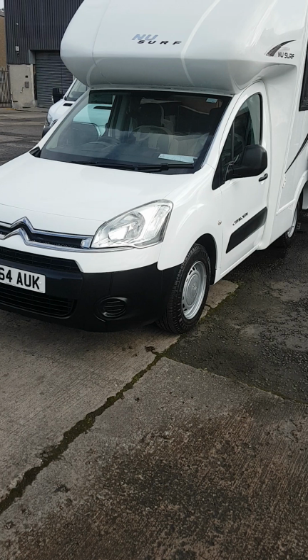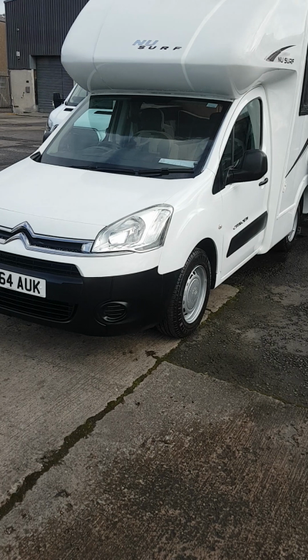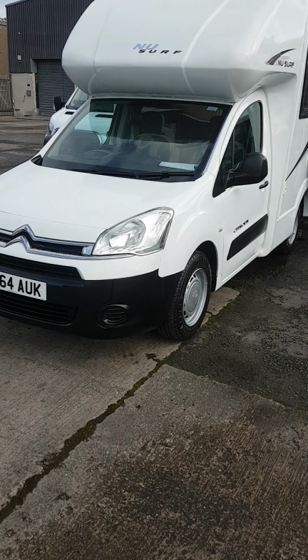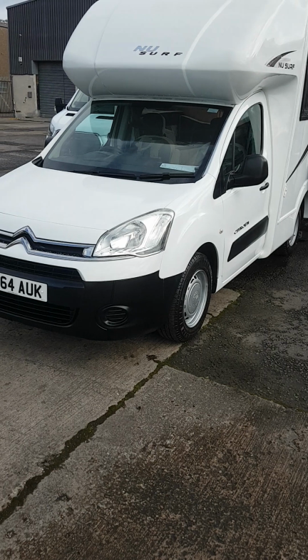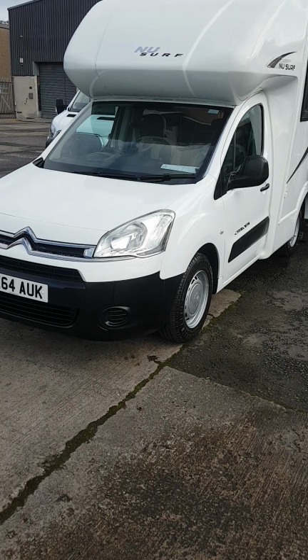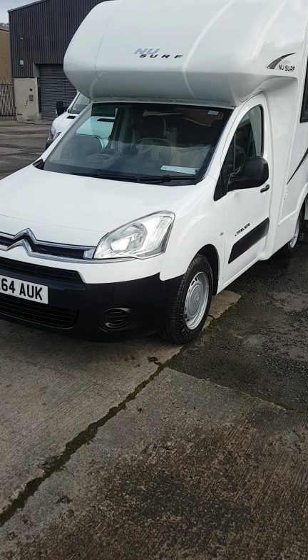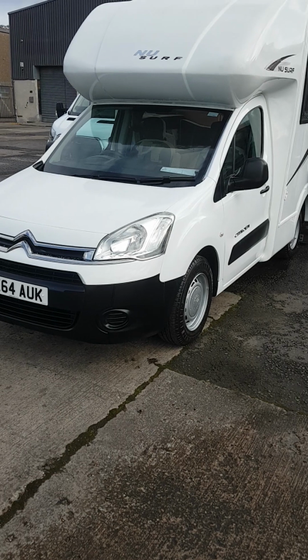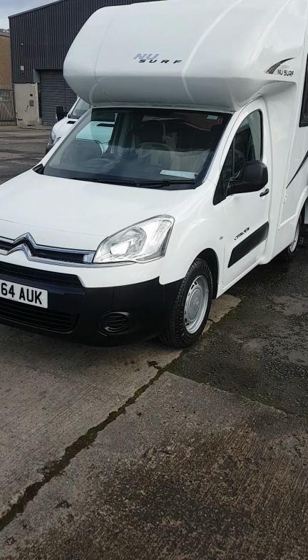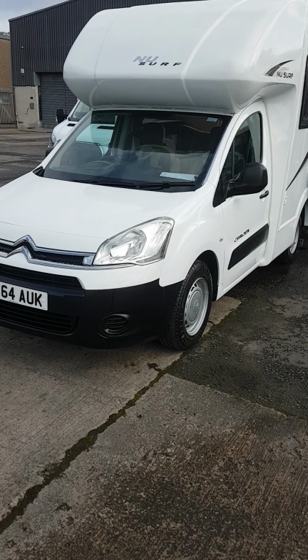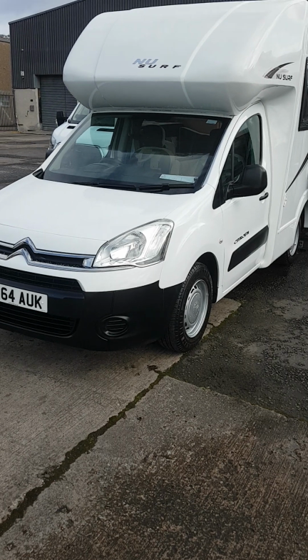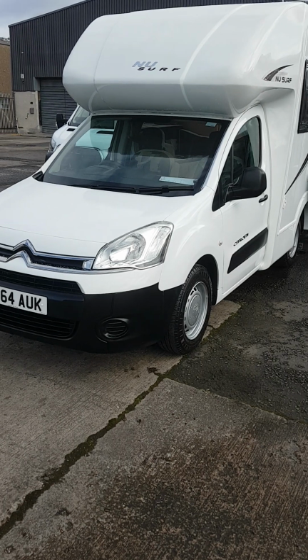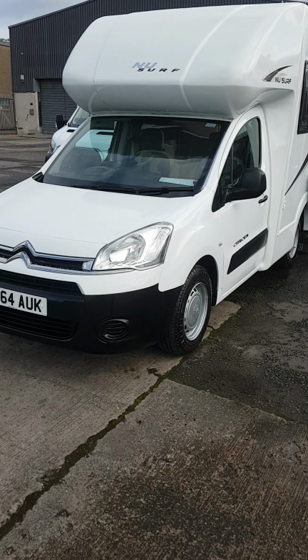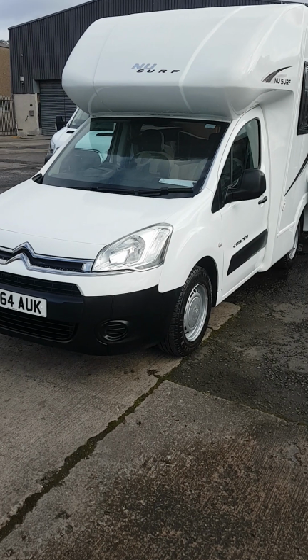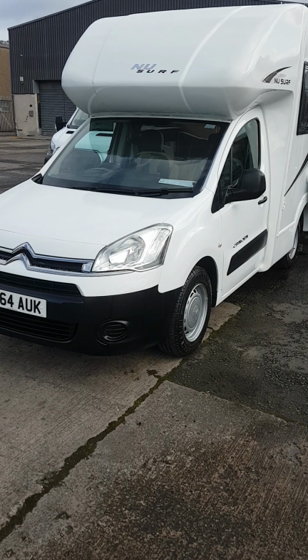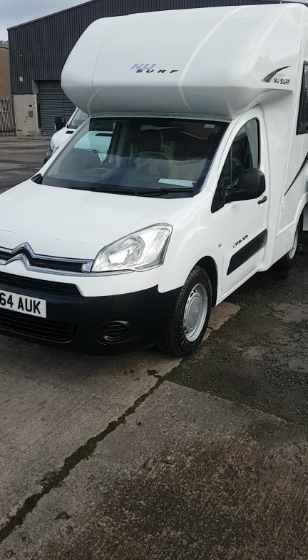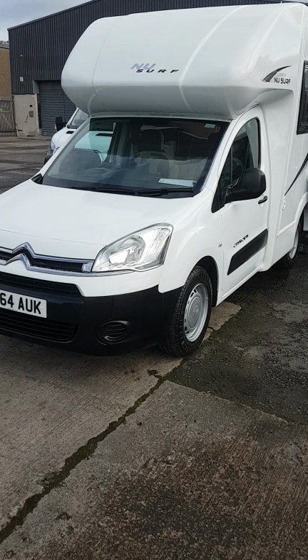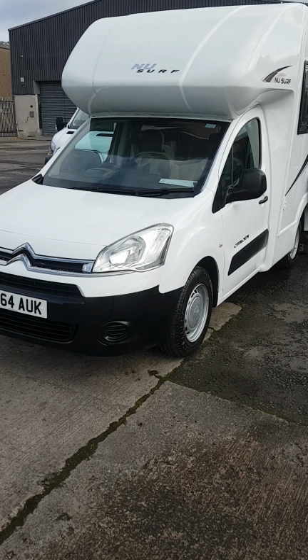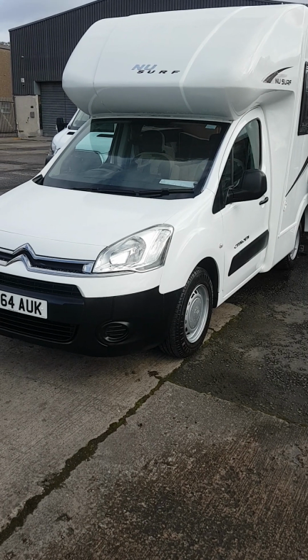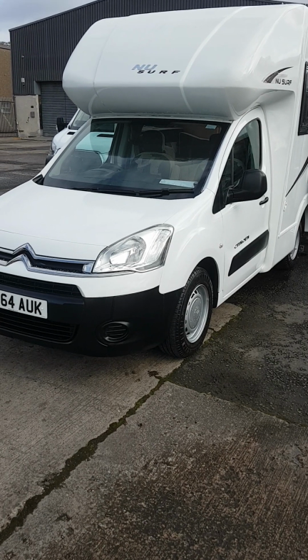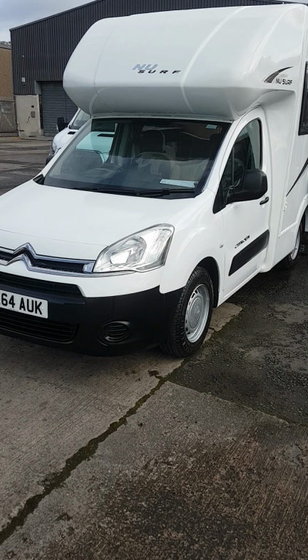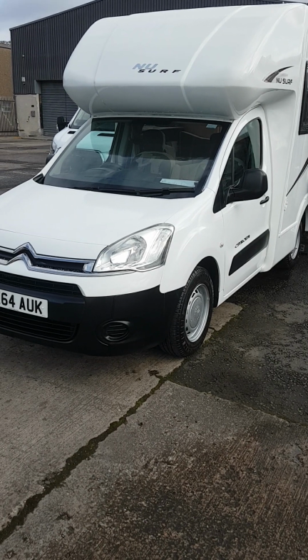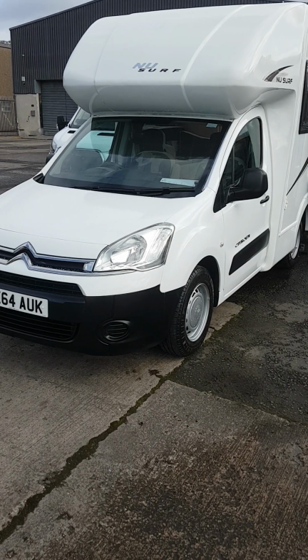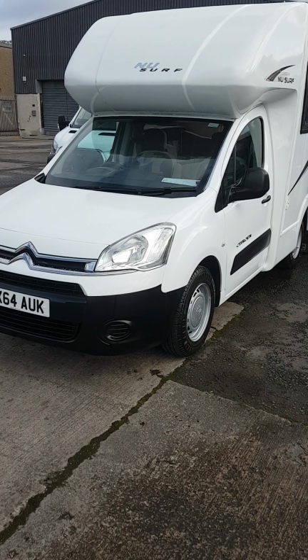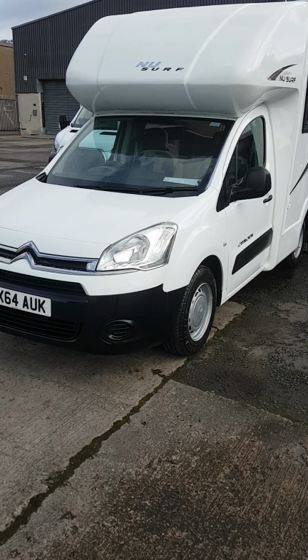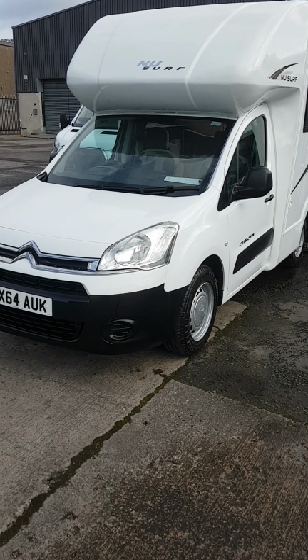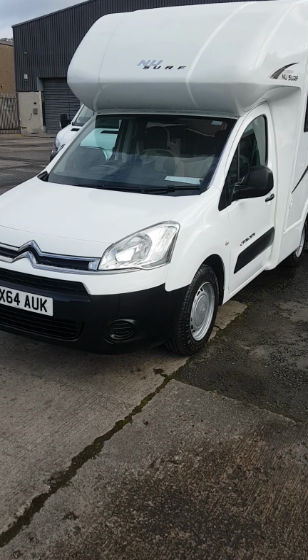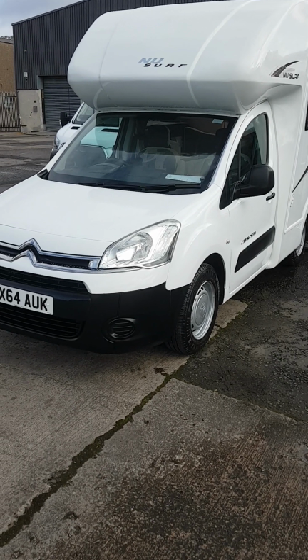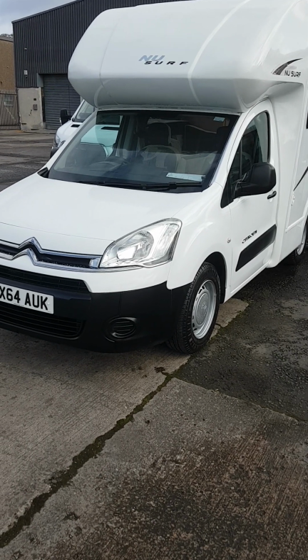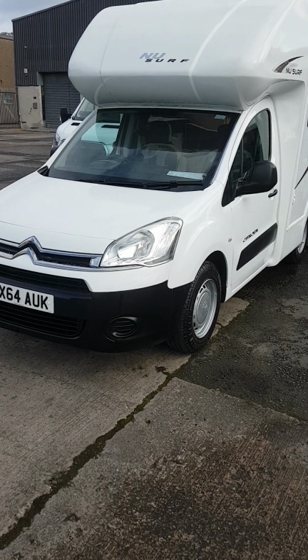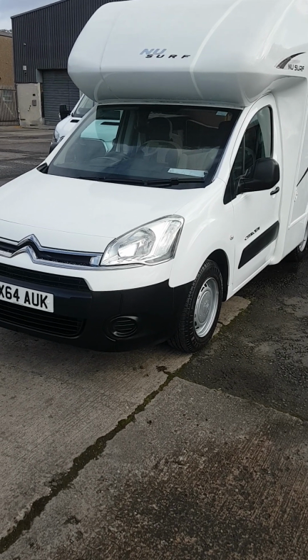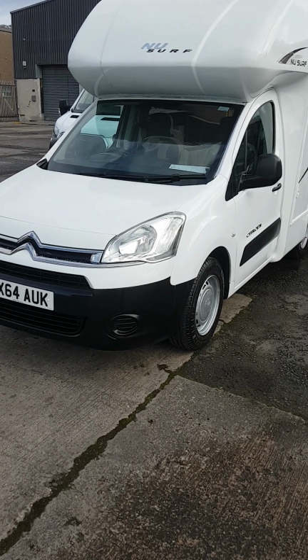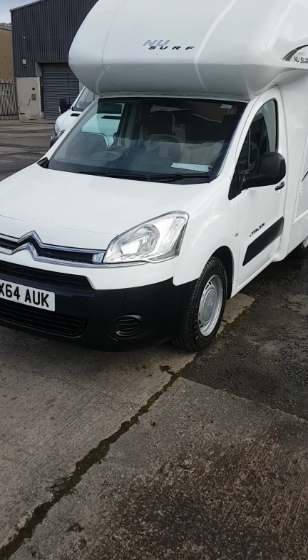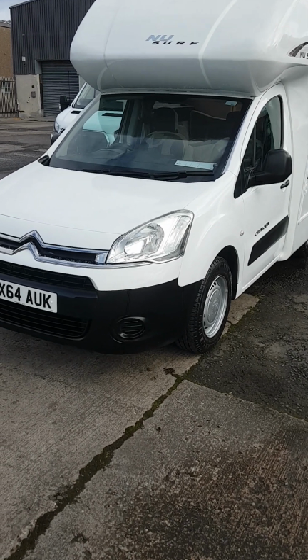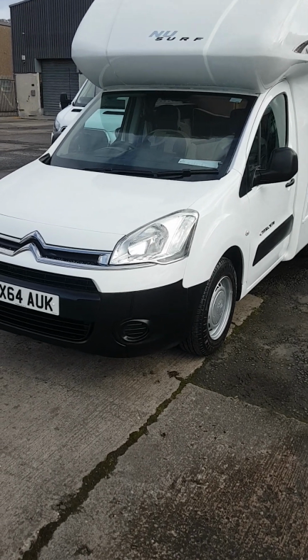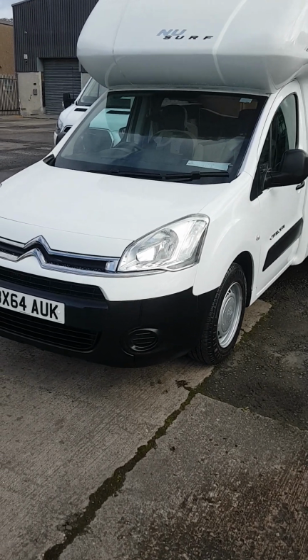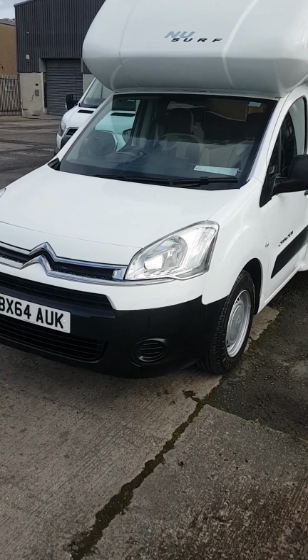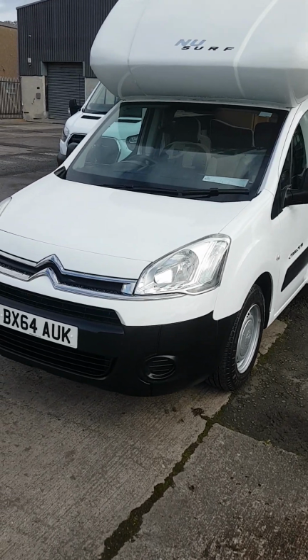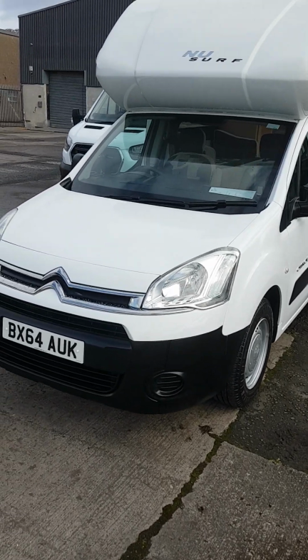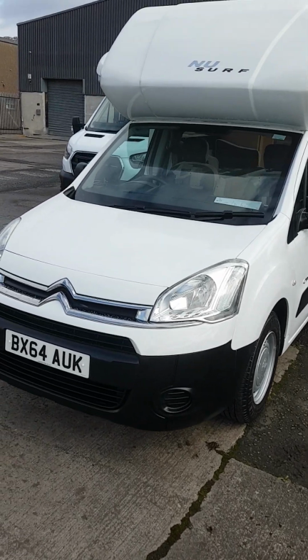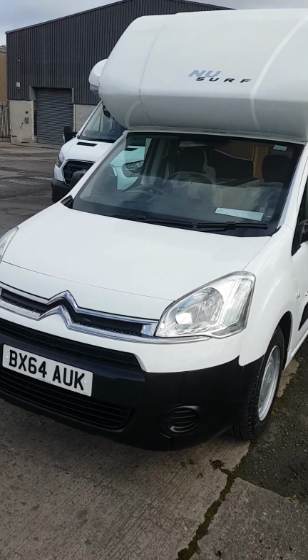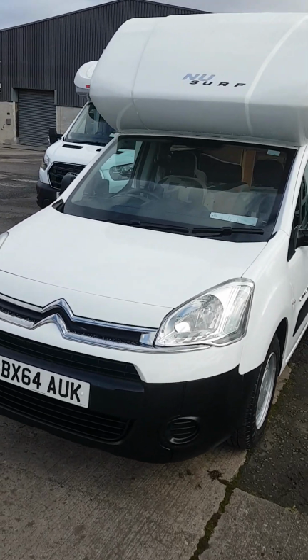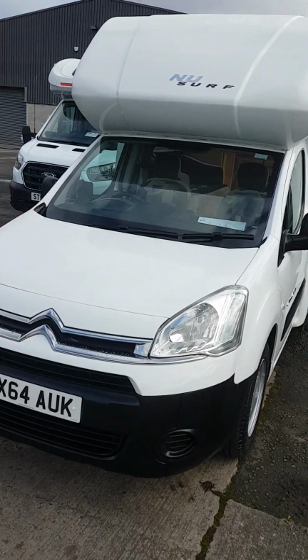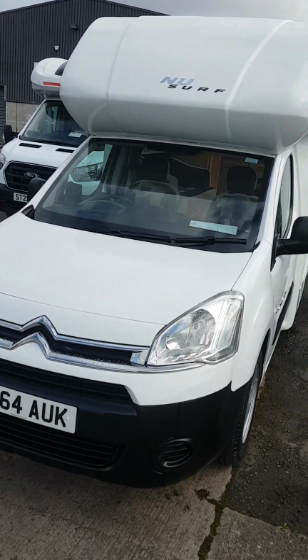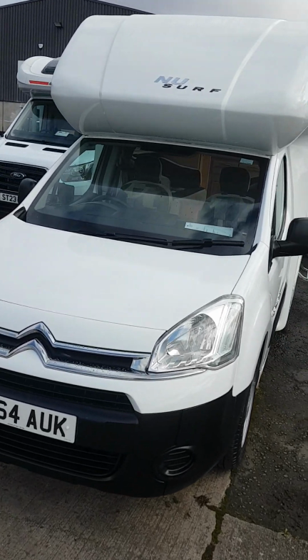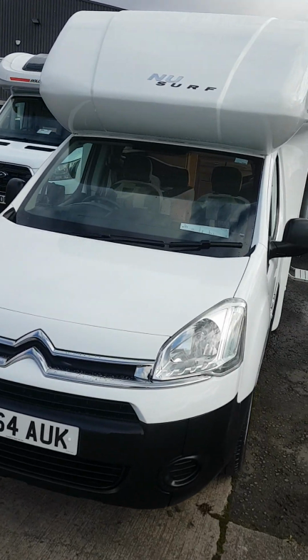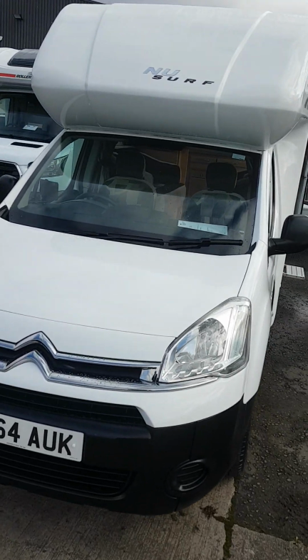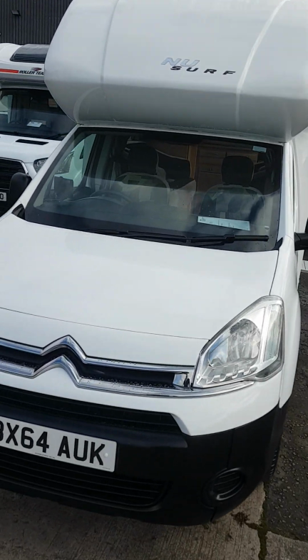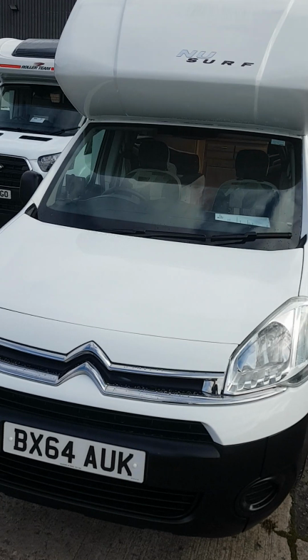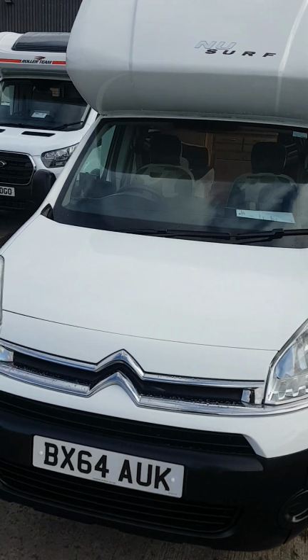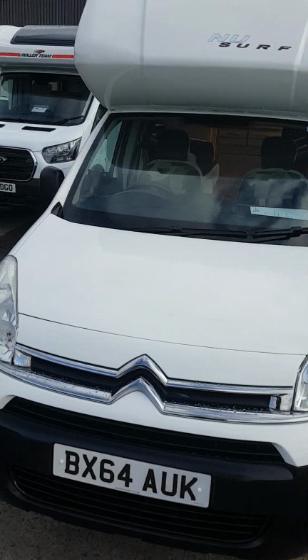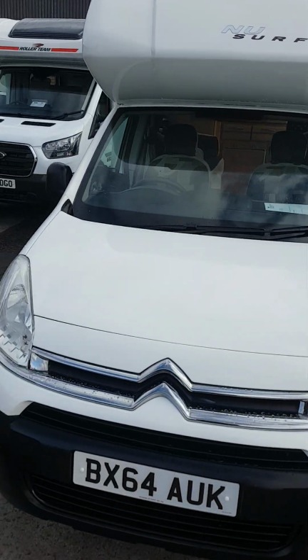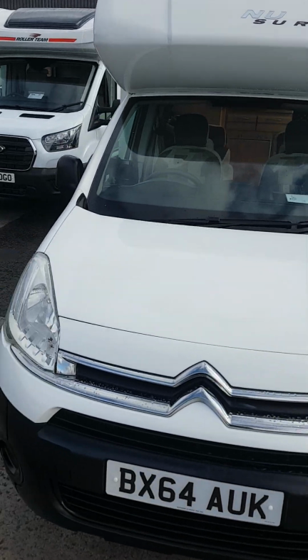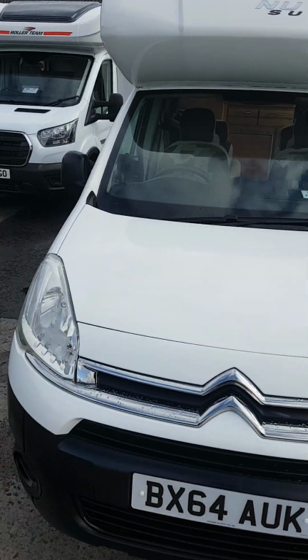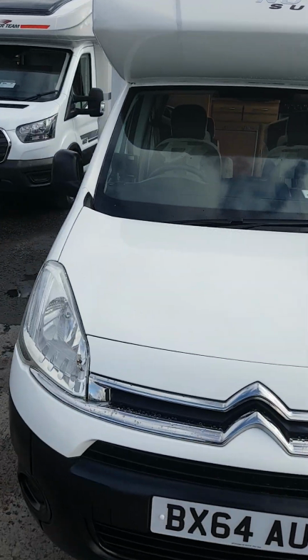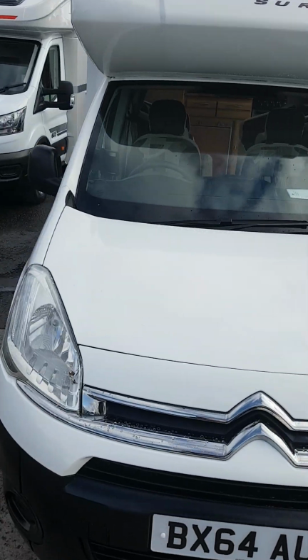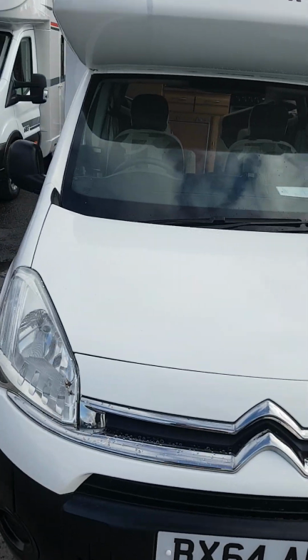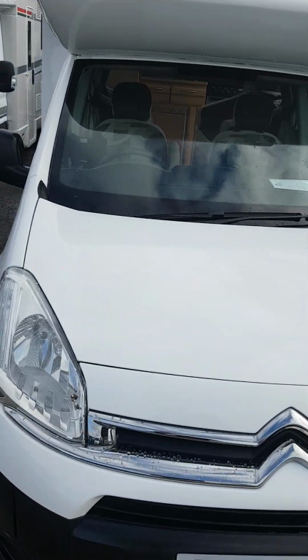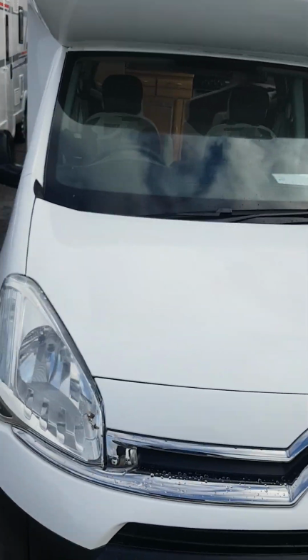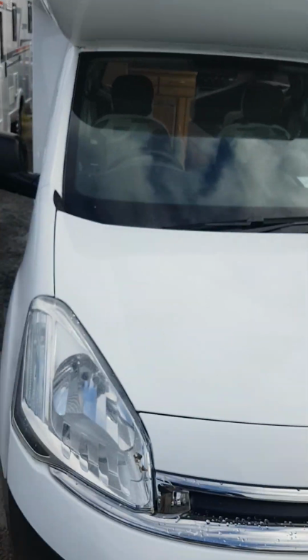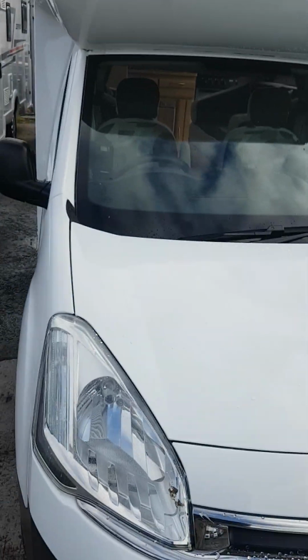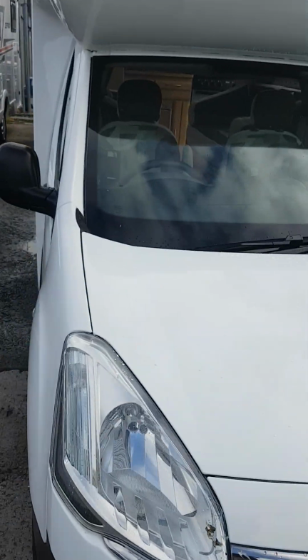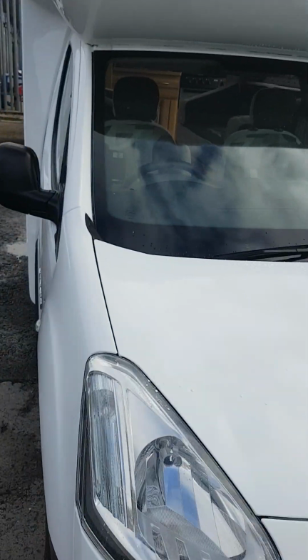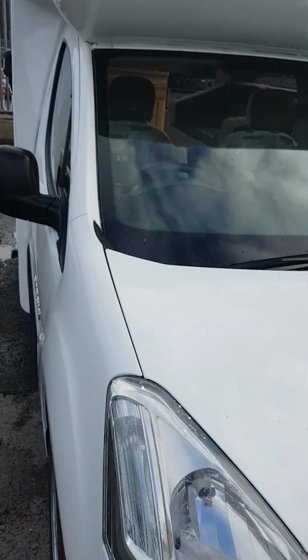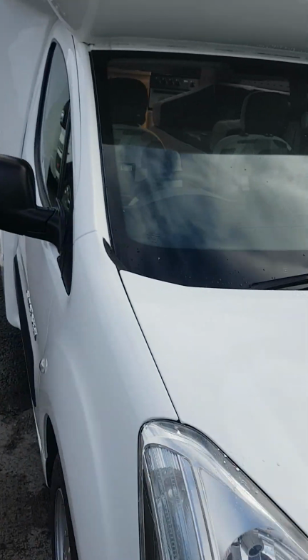Hi and welcome to the handover for the new venture New Surf 2014 on a Citroen. We'll start with a quick wander around the driver's side.